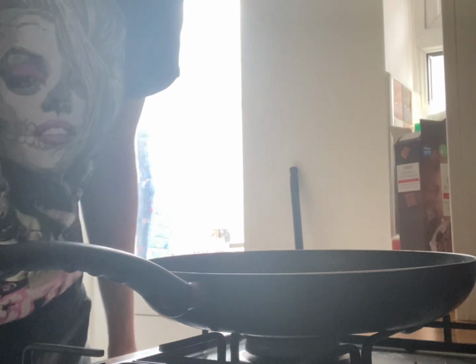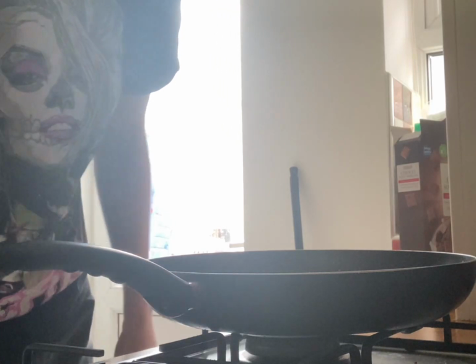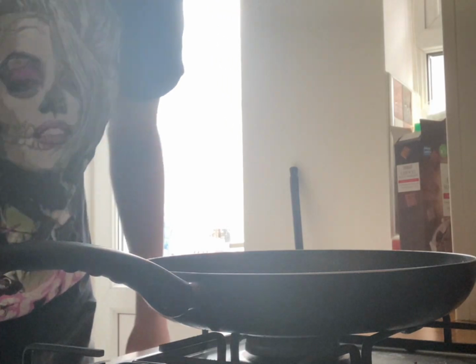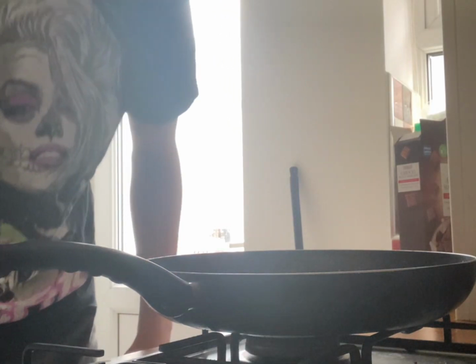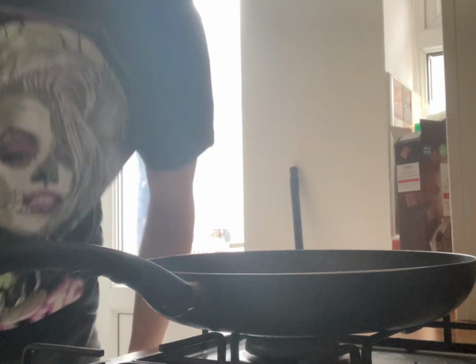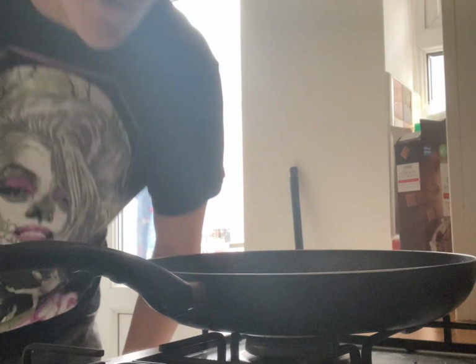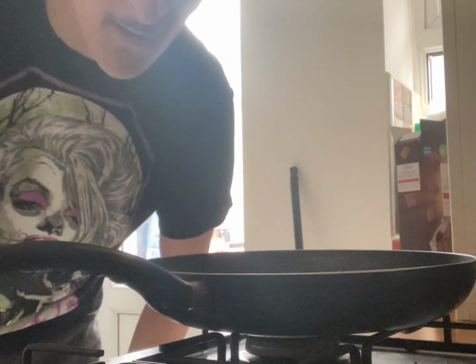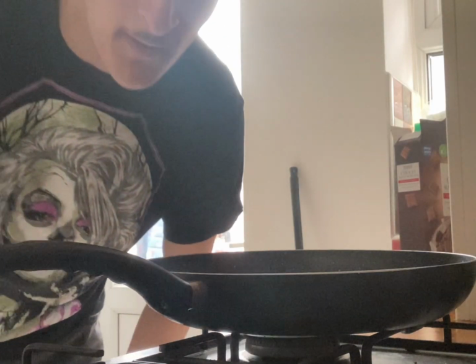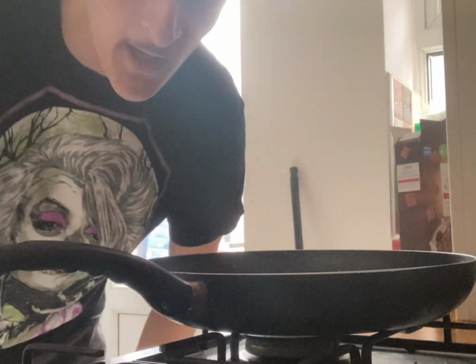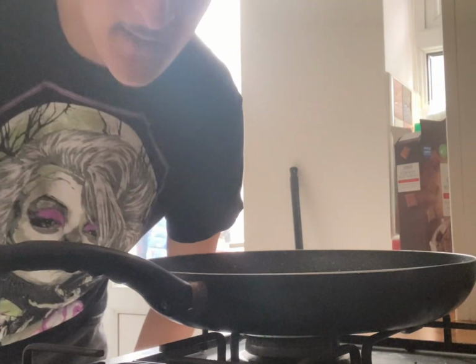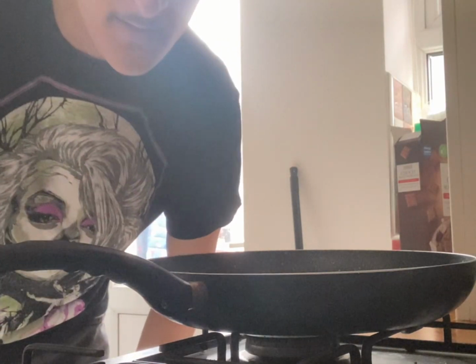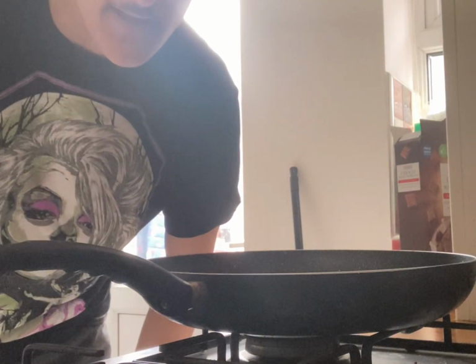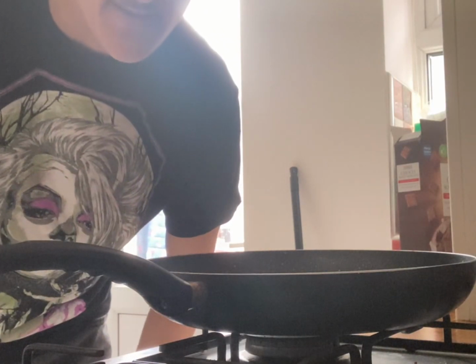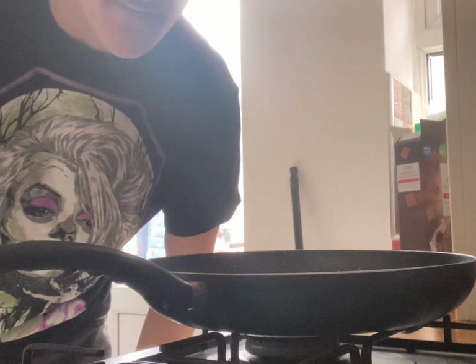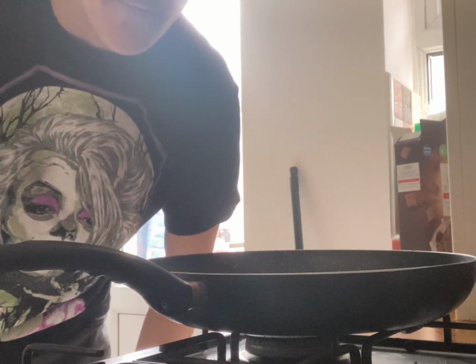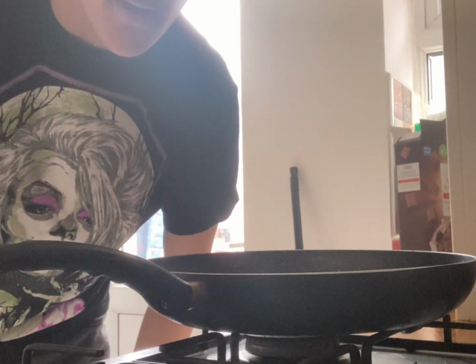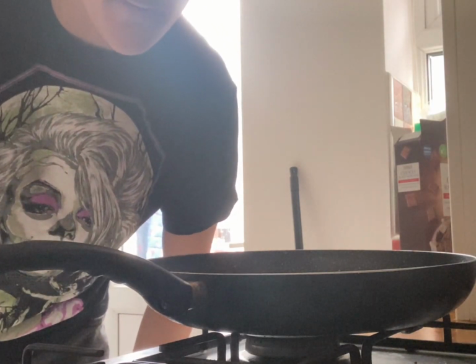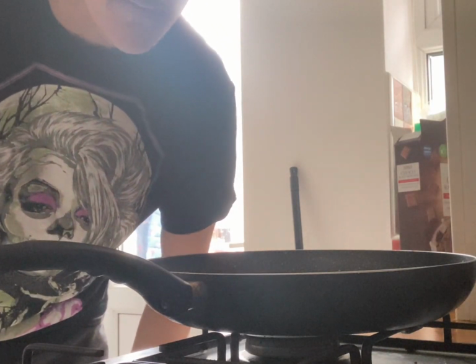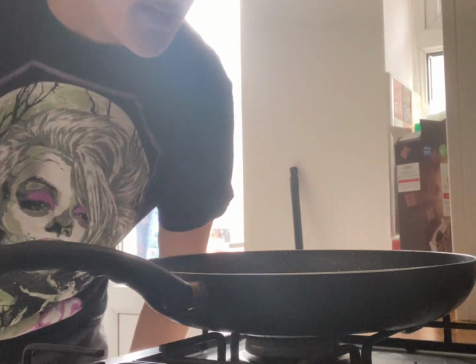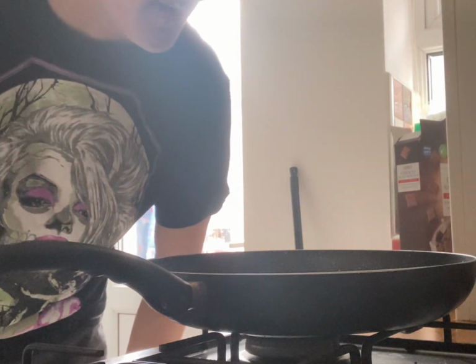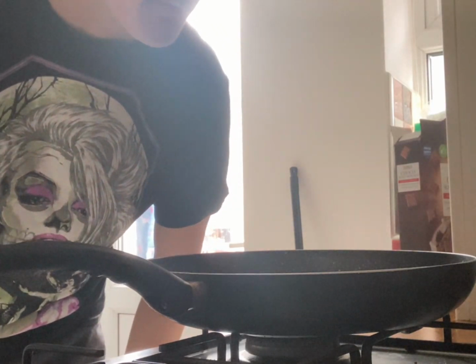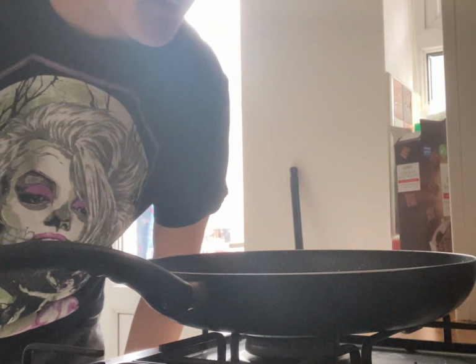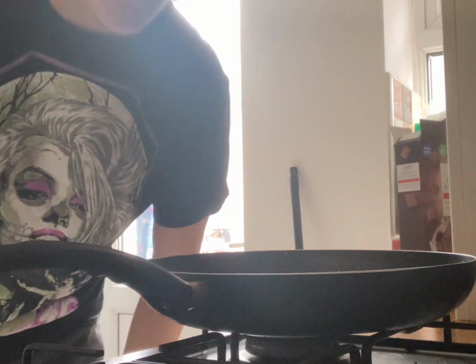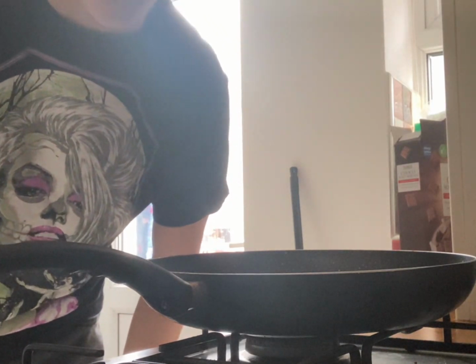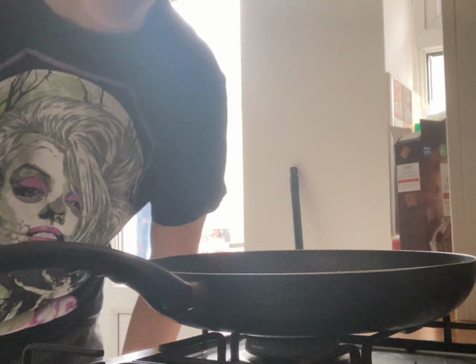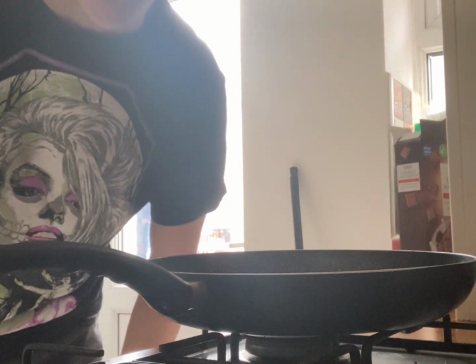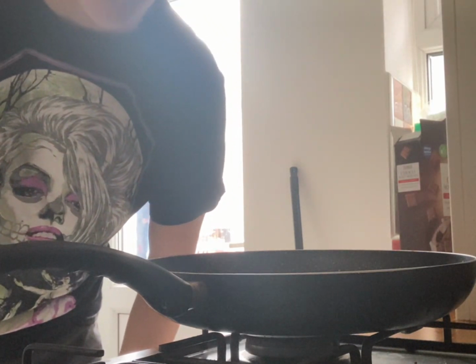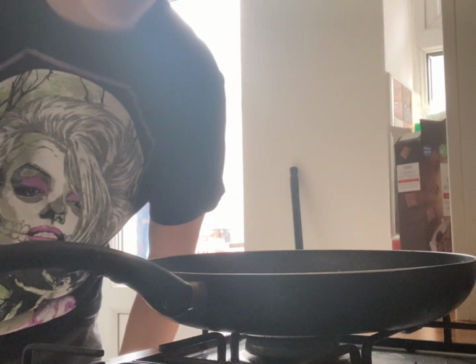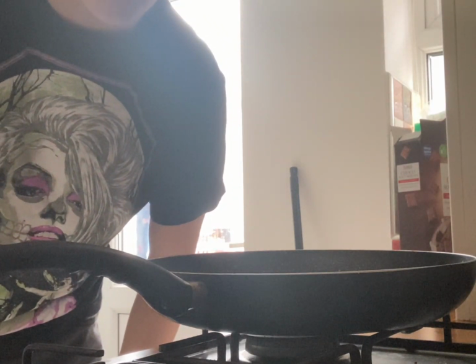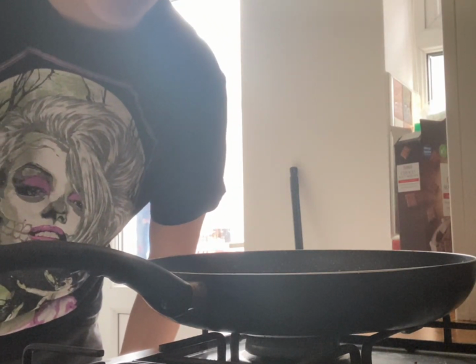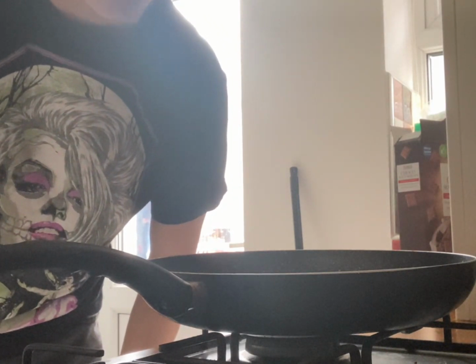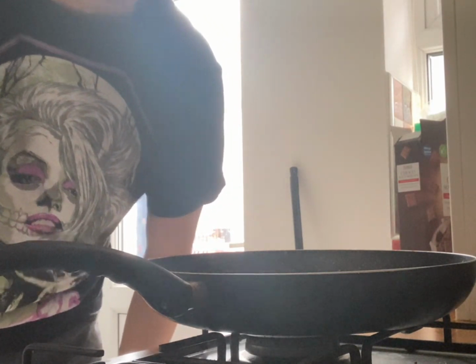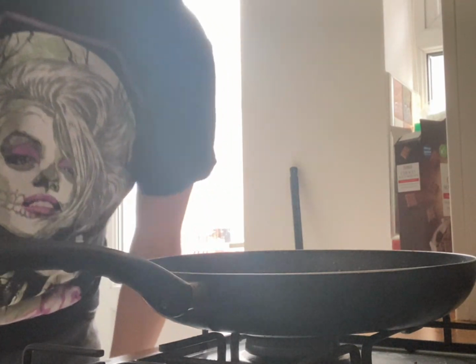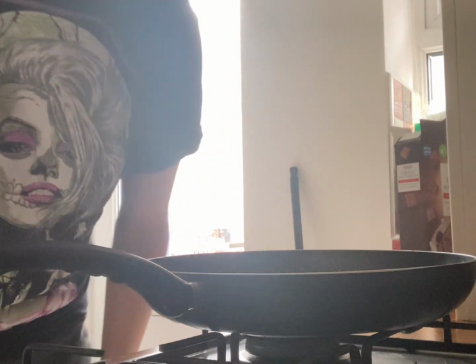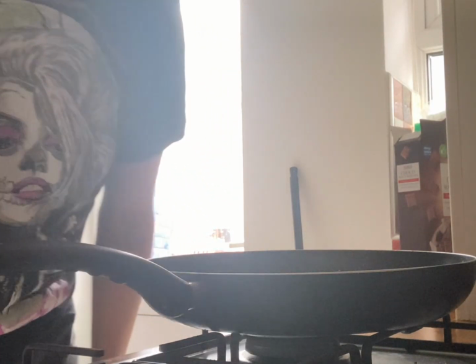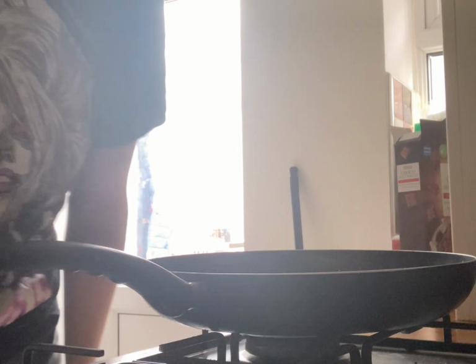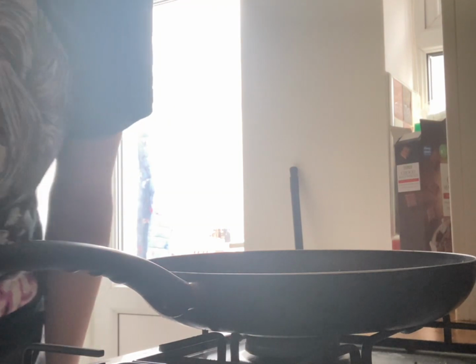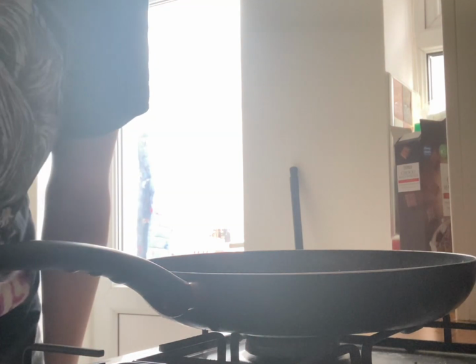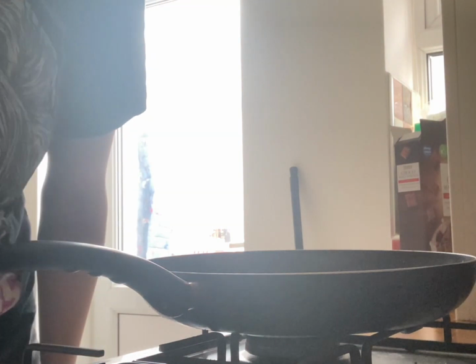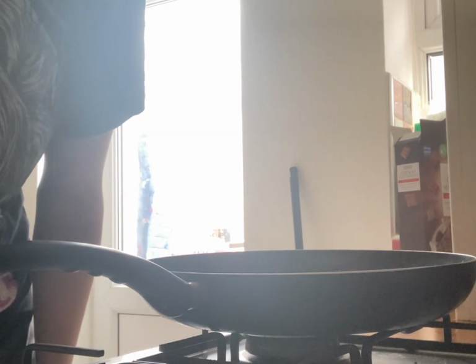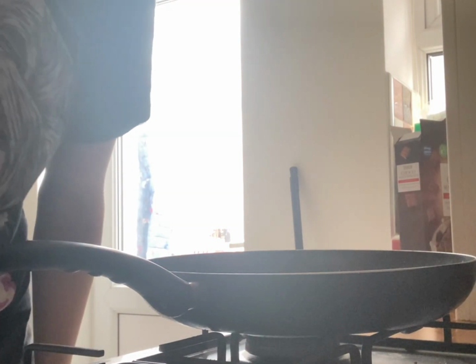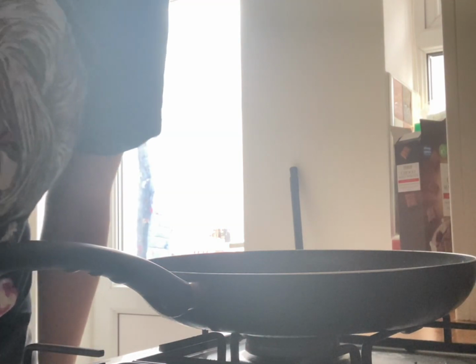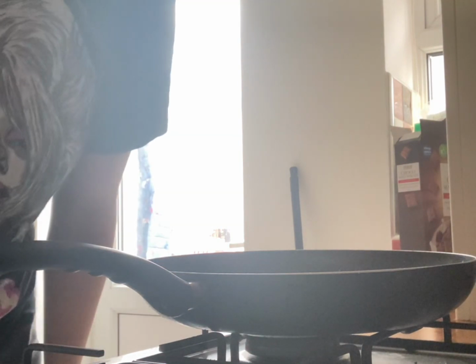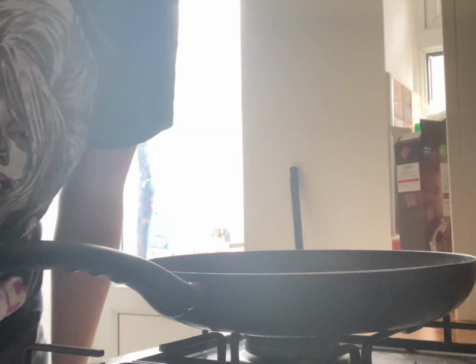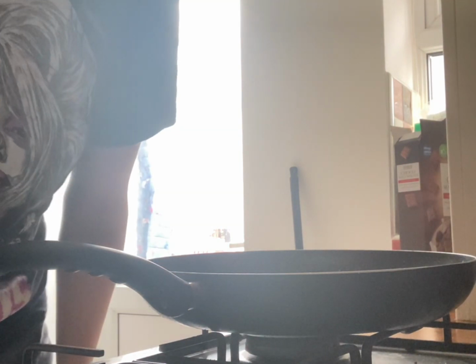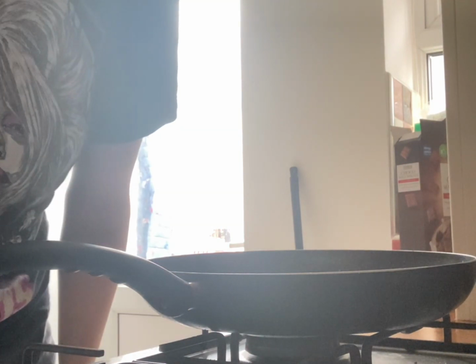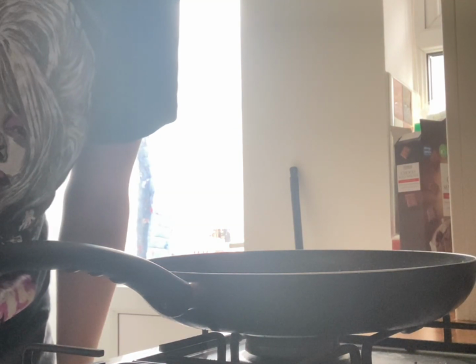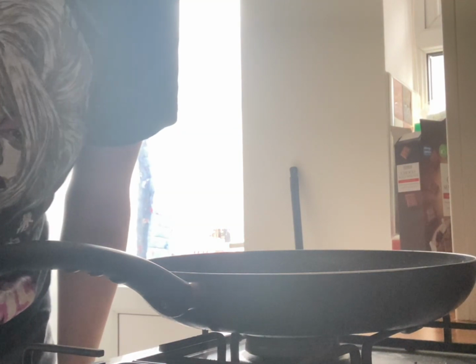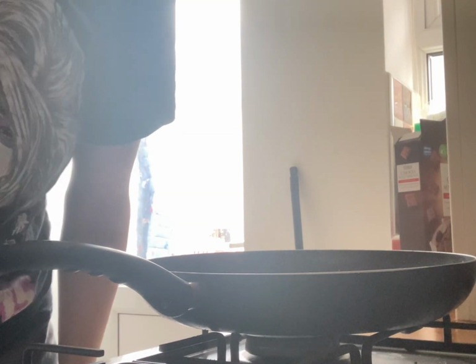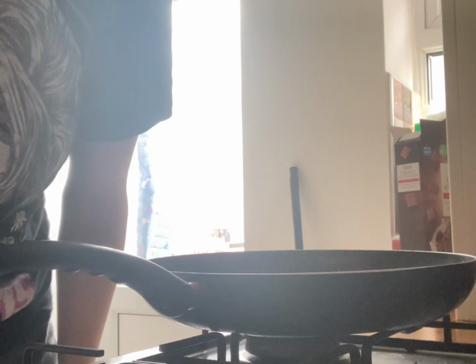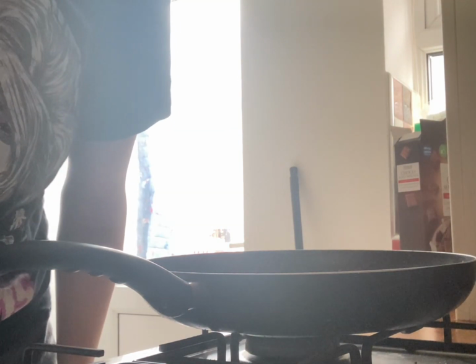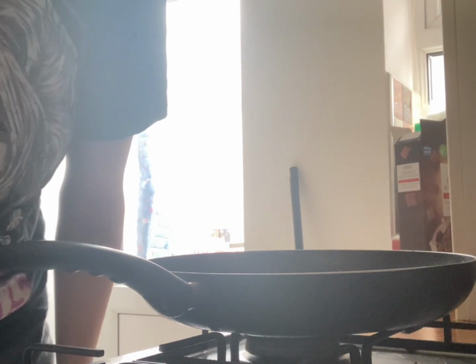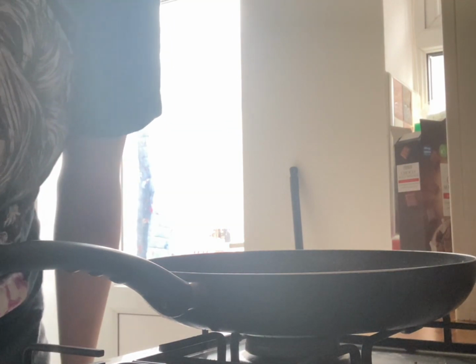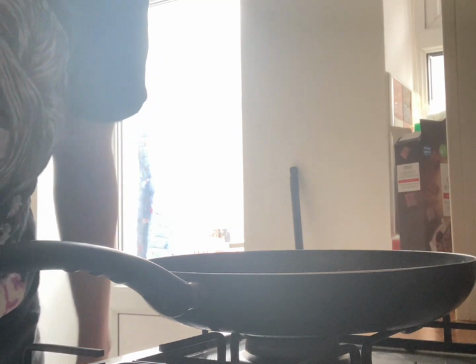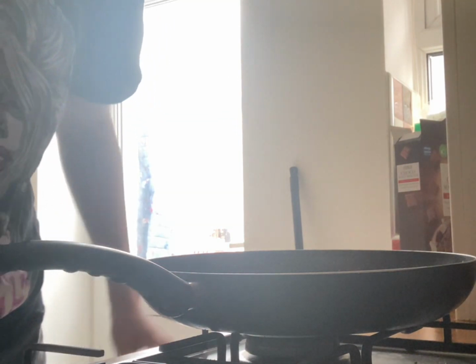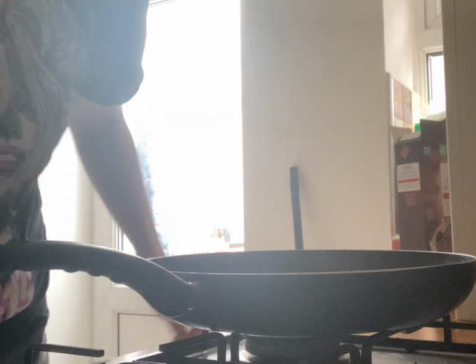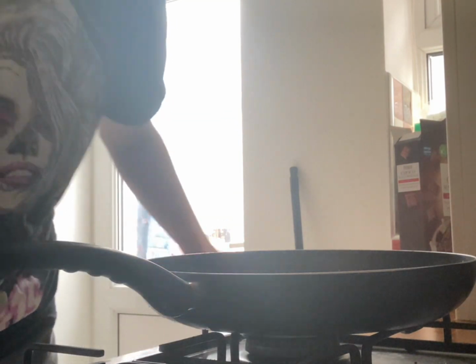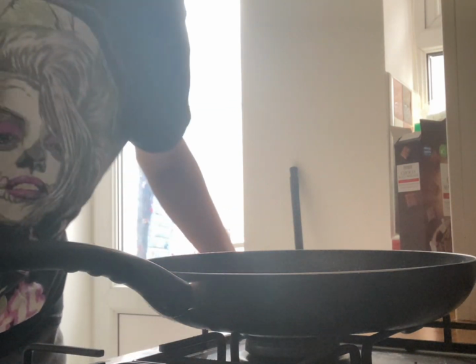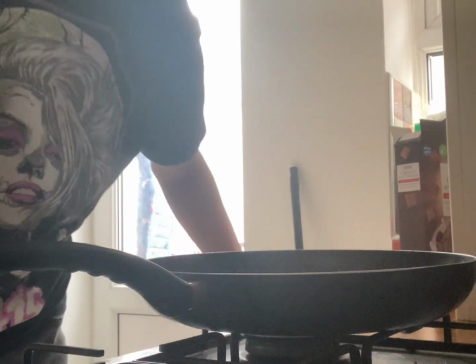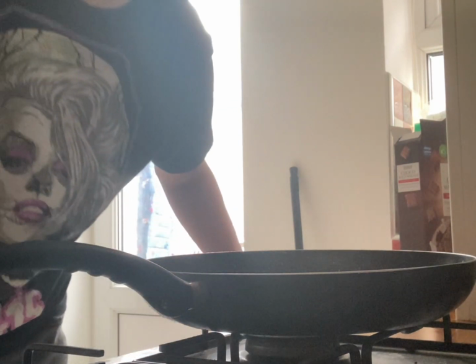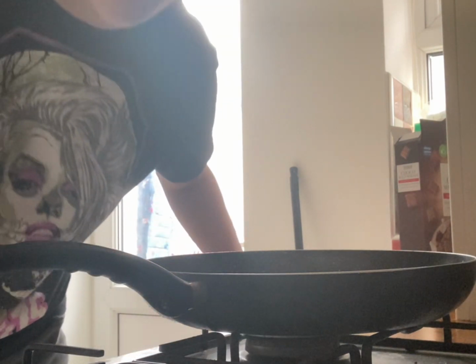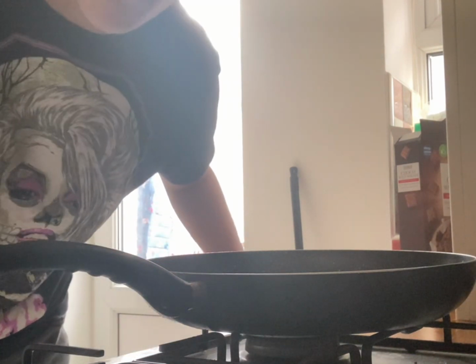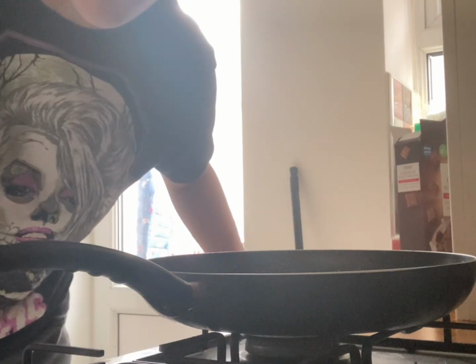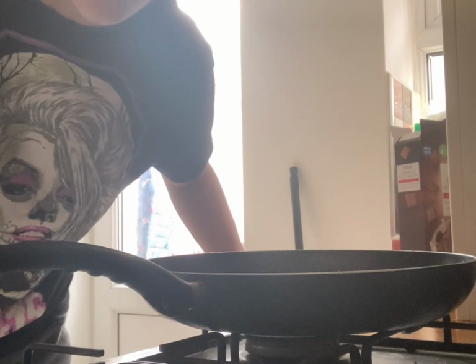Alright, welcome guys. This is the first cooking video done by myself. We're going to be making plant burgers.